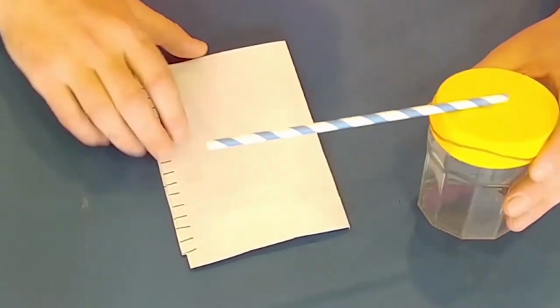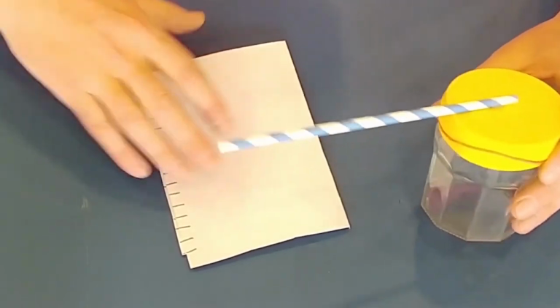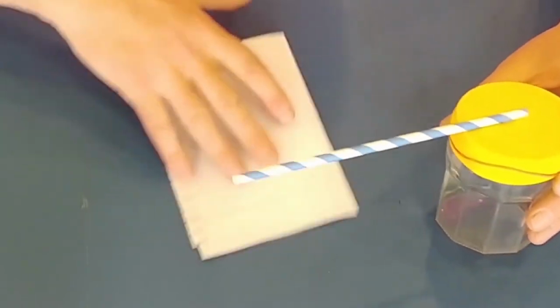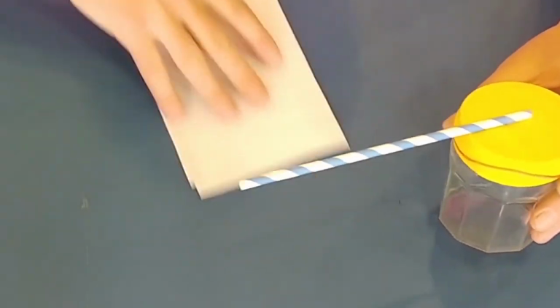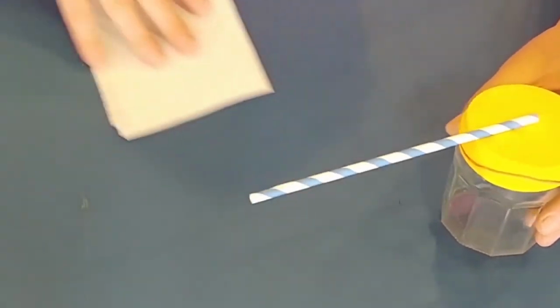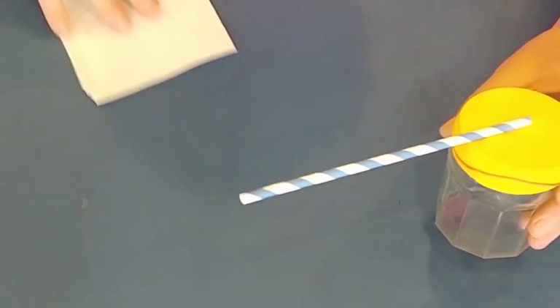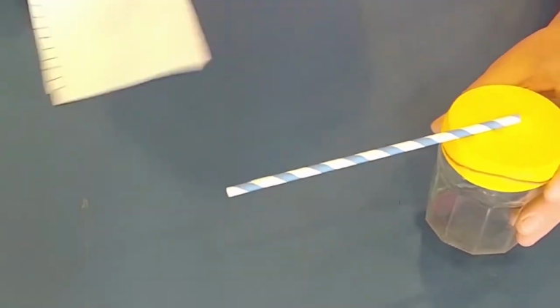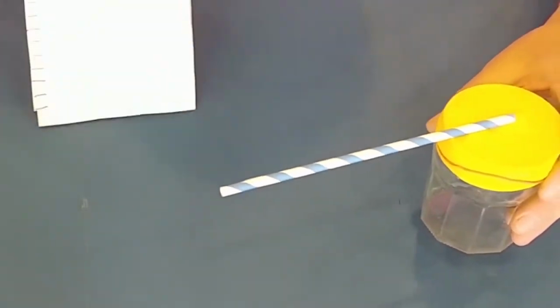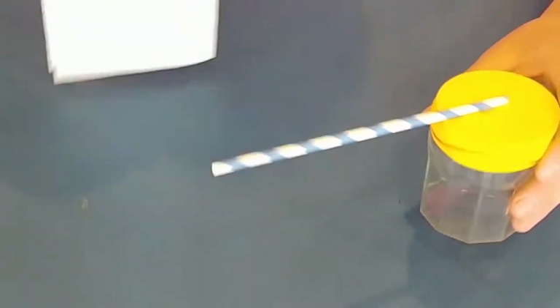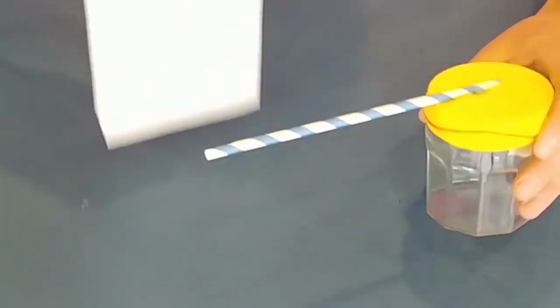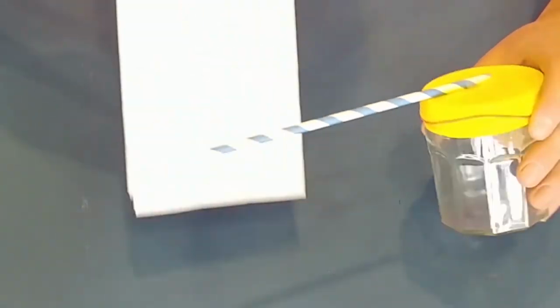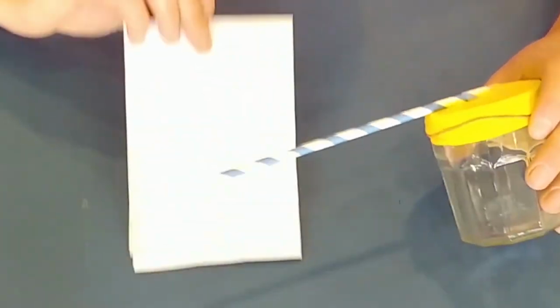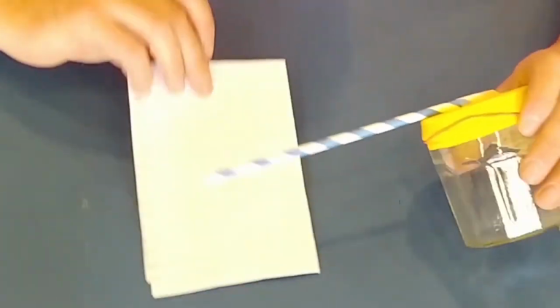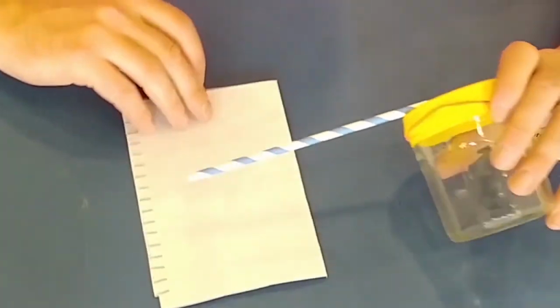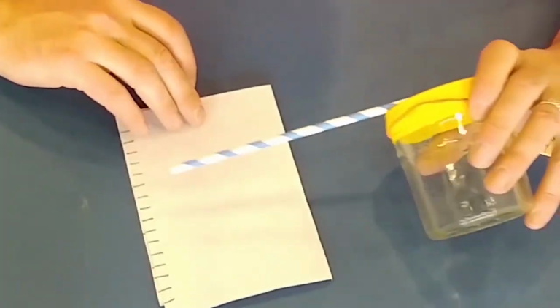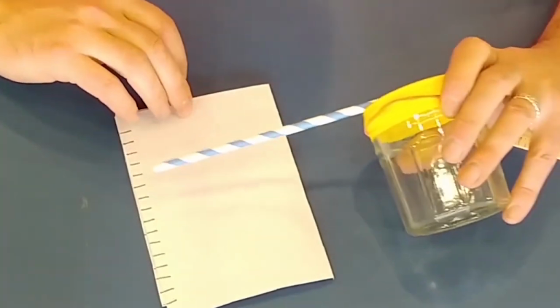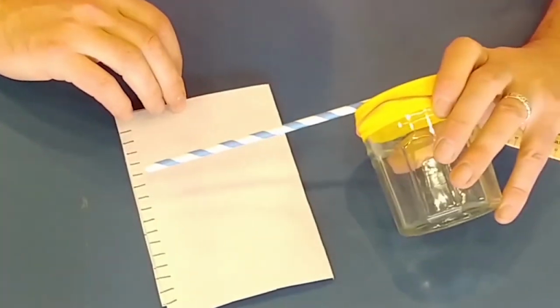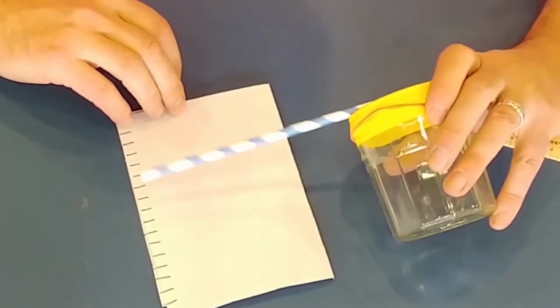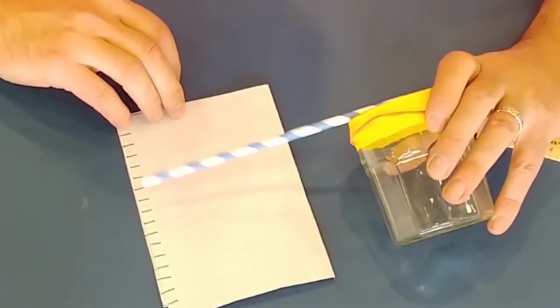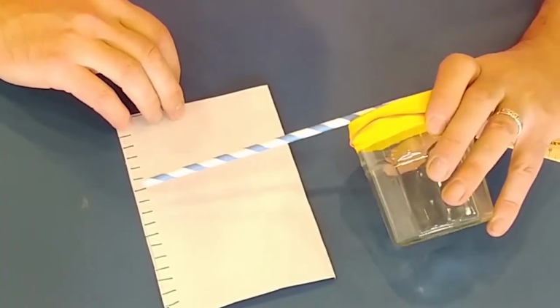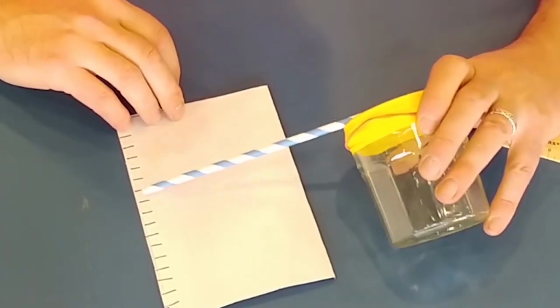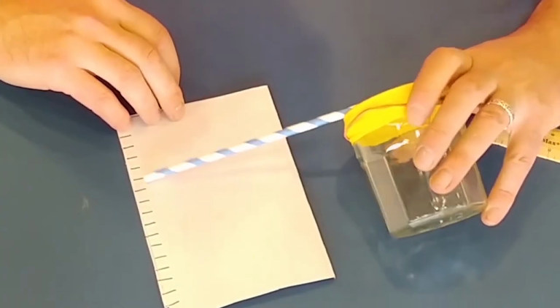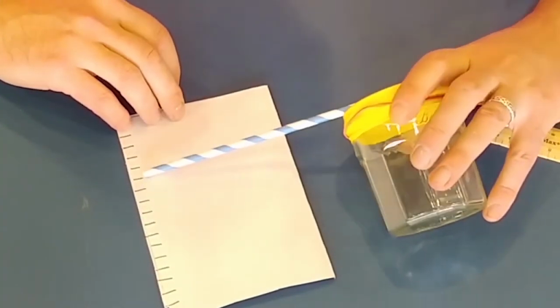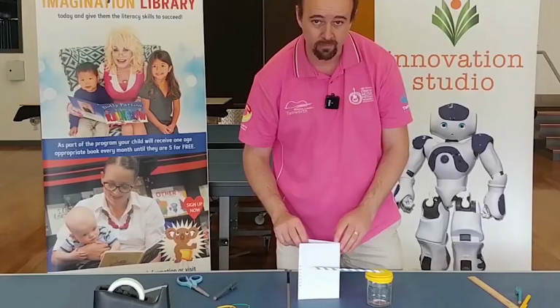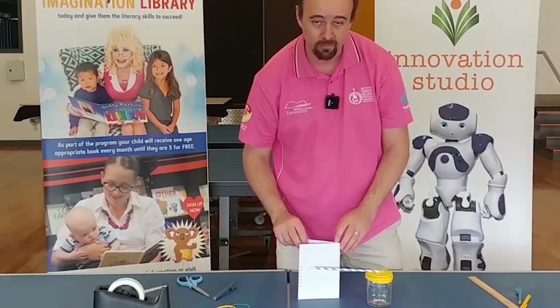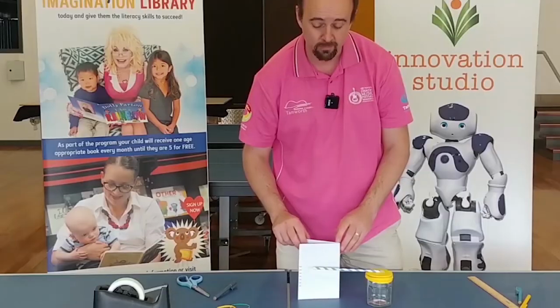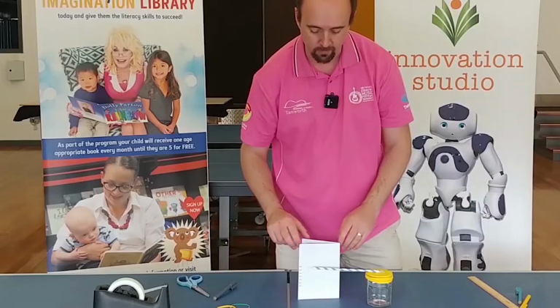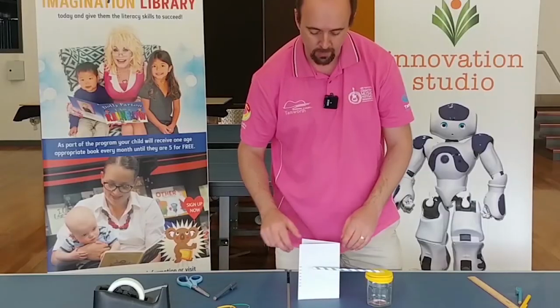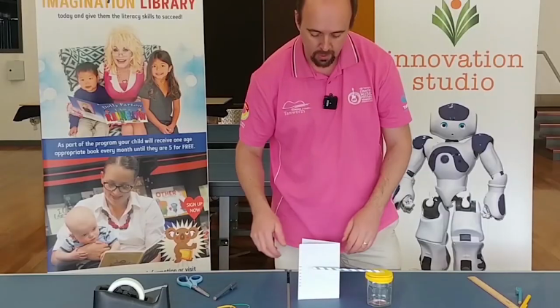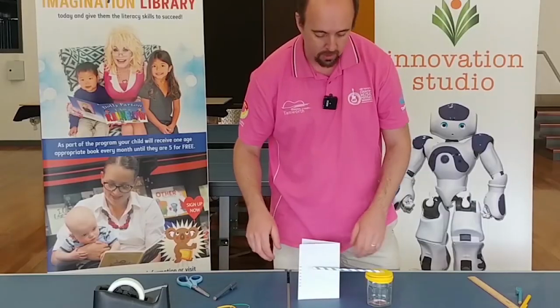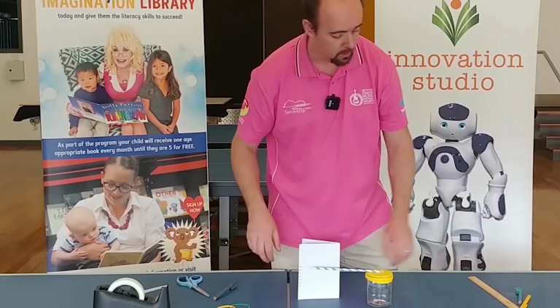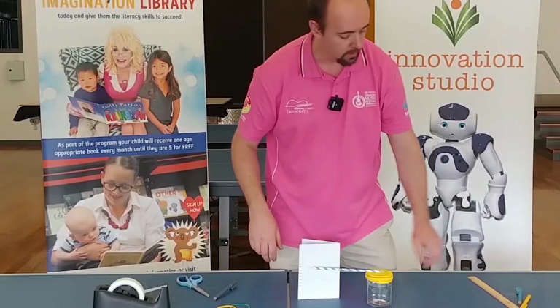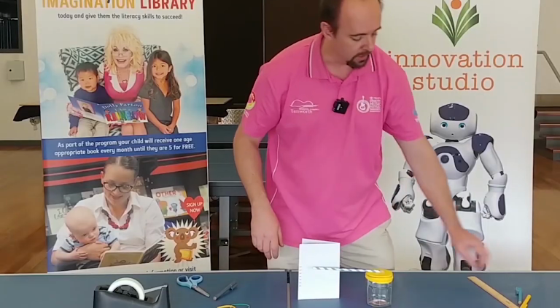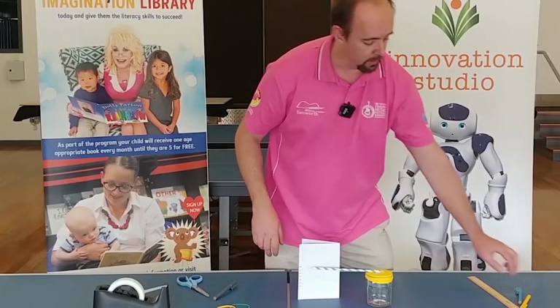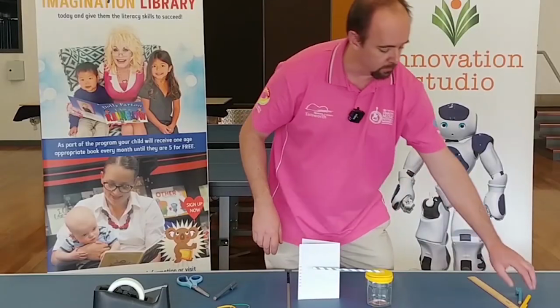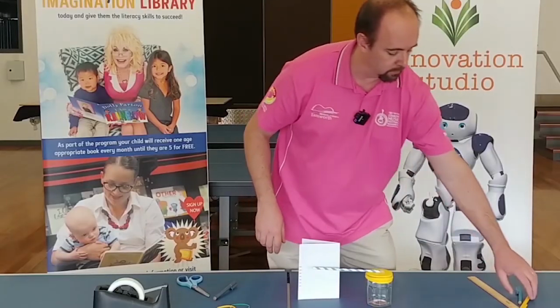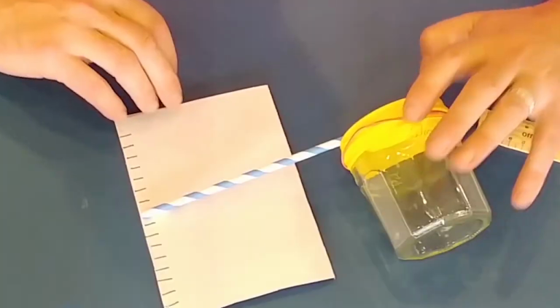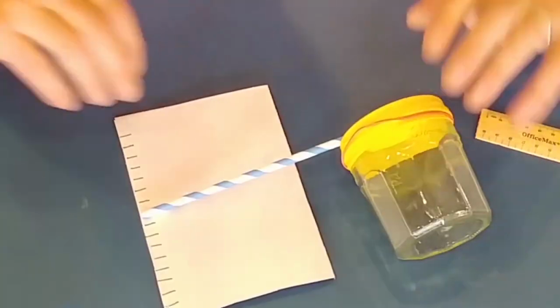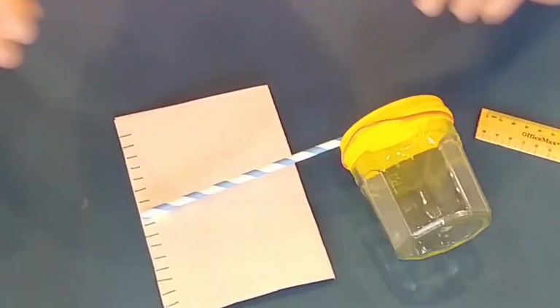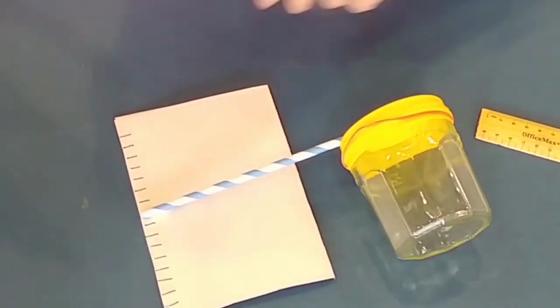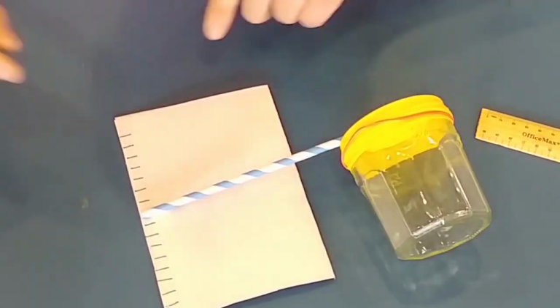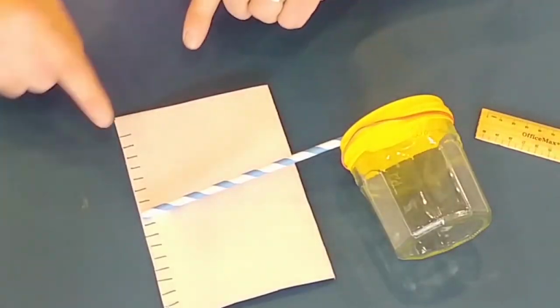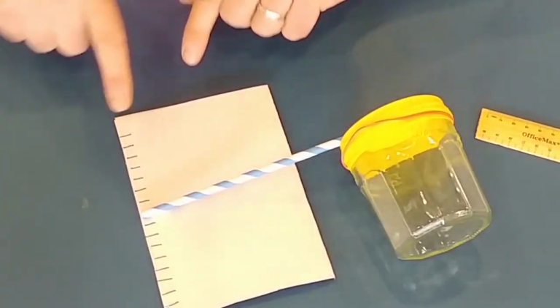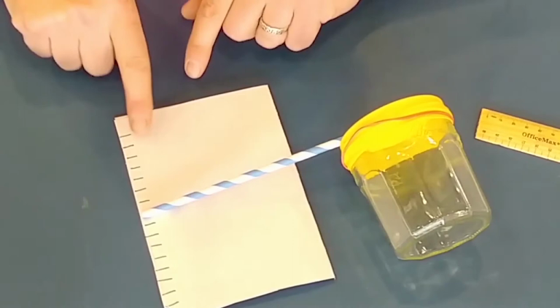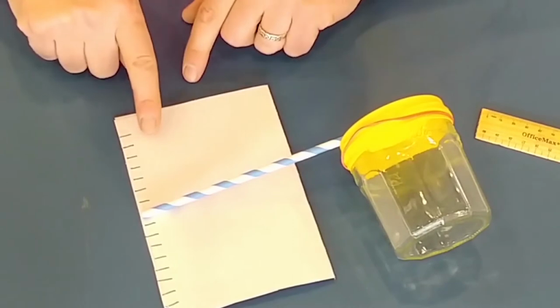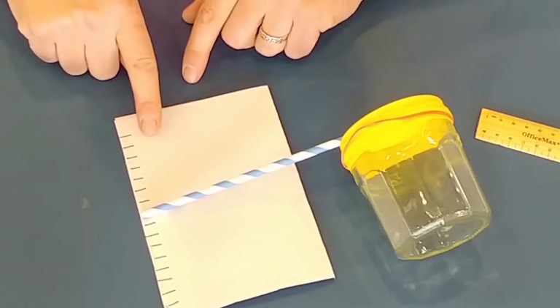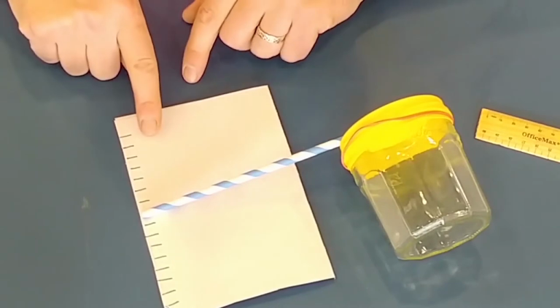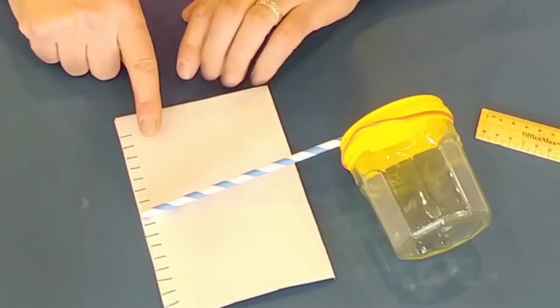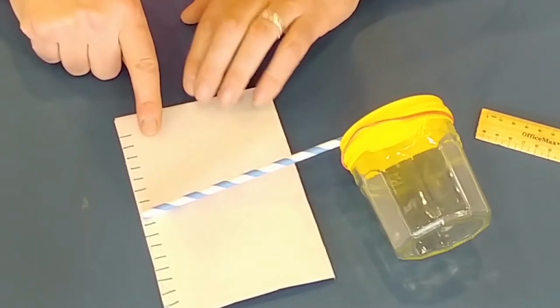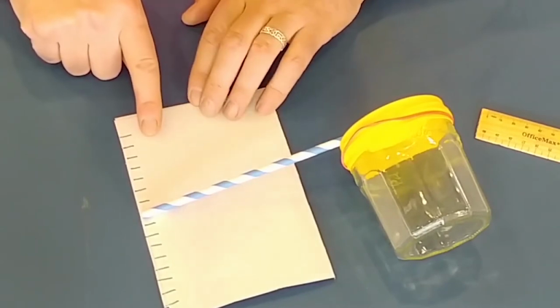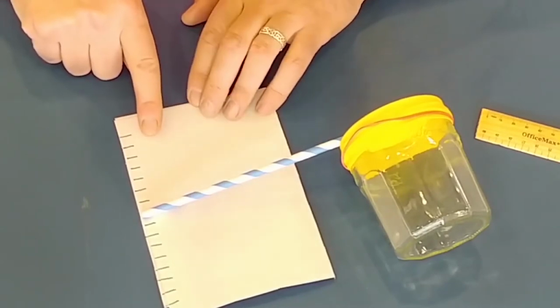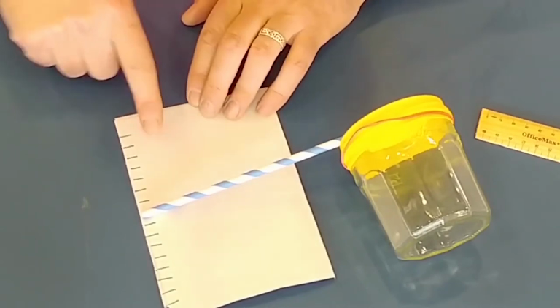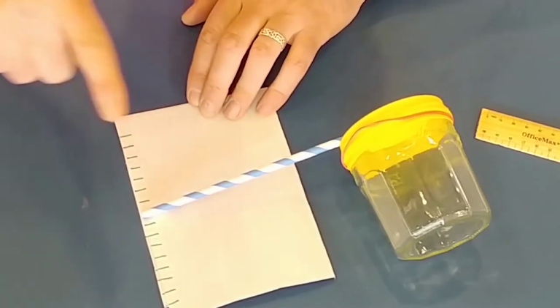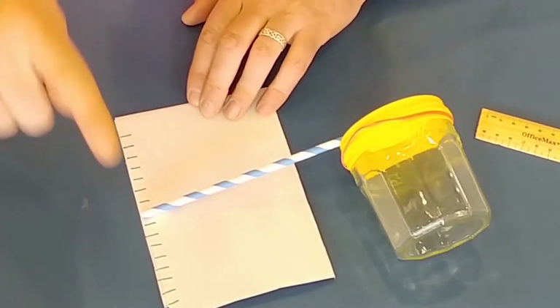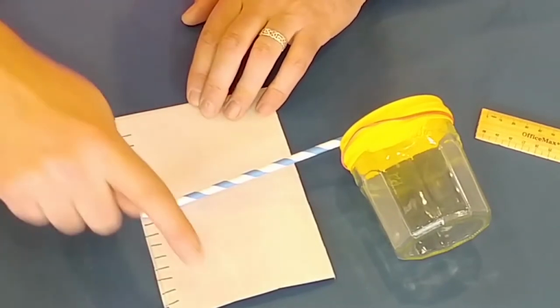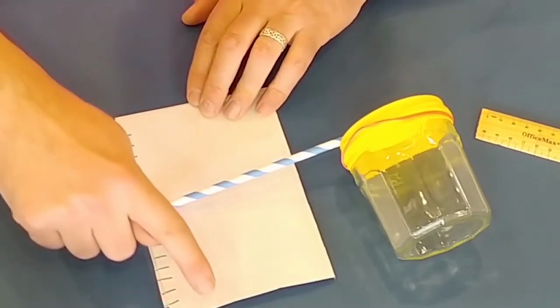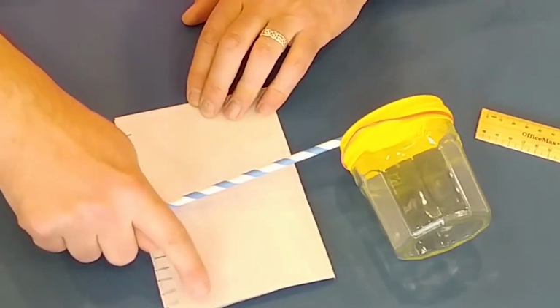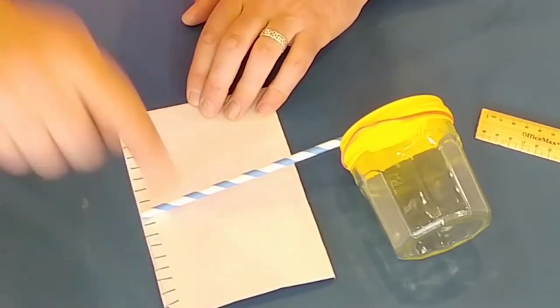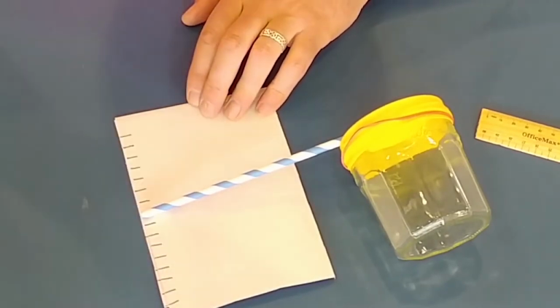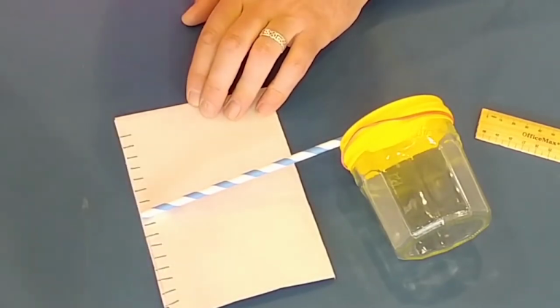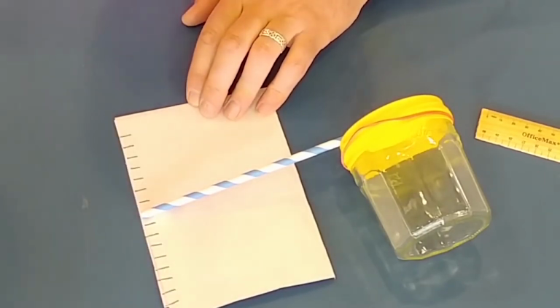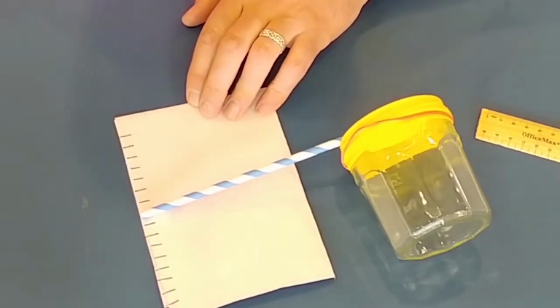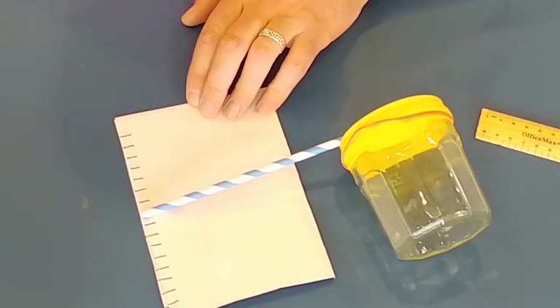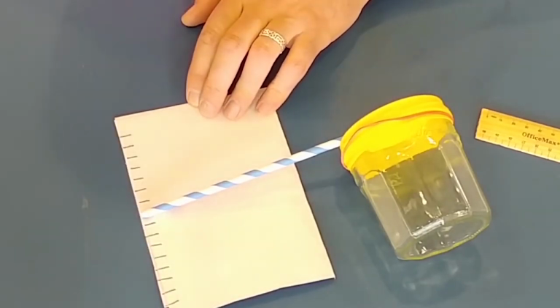You'll end up with something that looks a bit like this. We want to draw sunshine at the top and rain down the bottom.